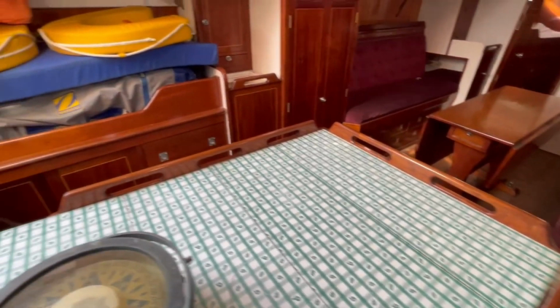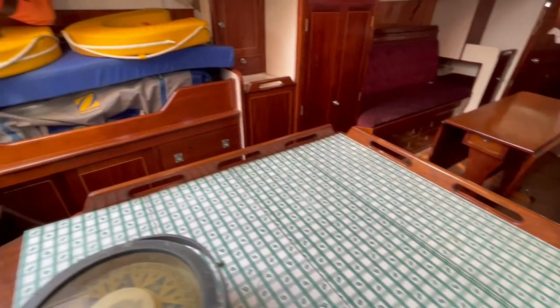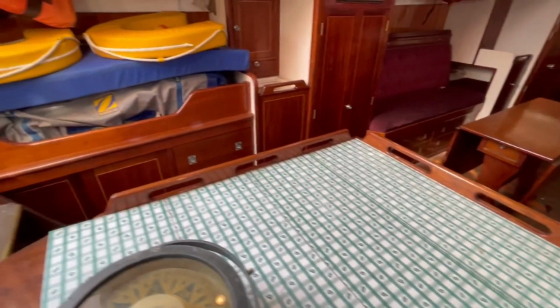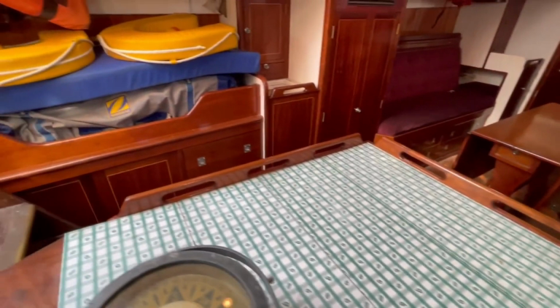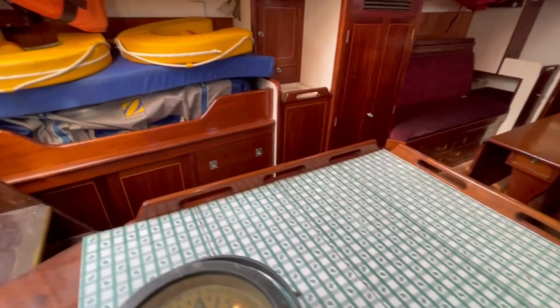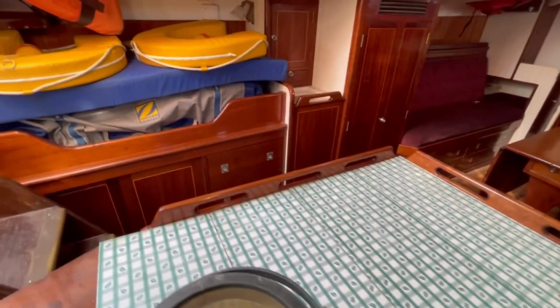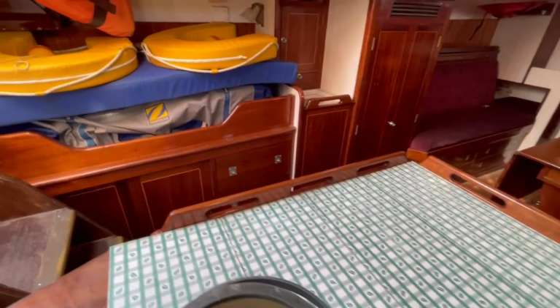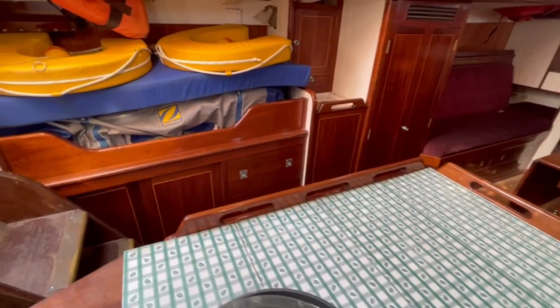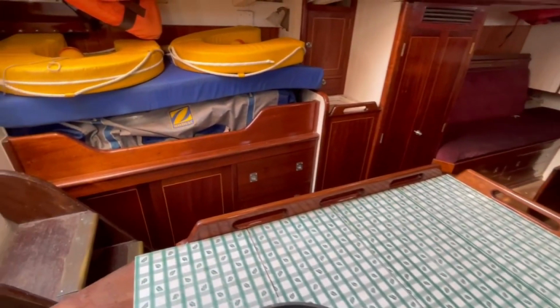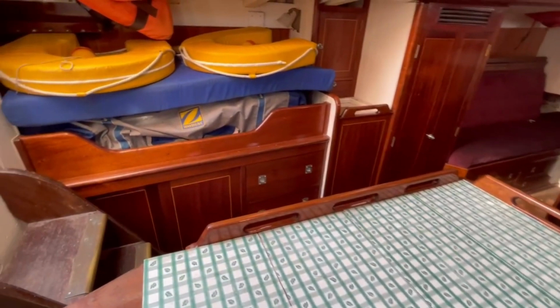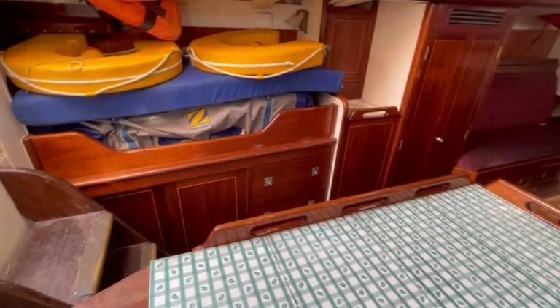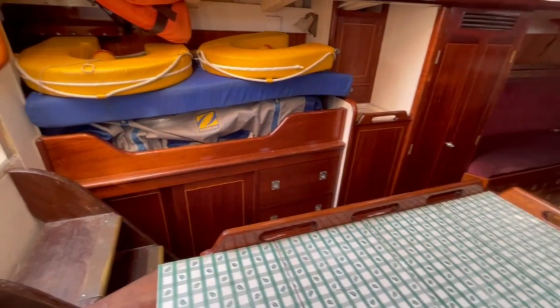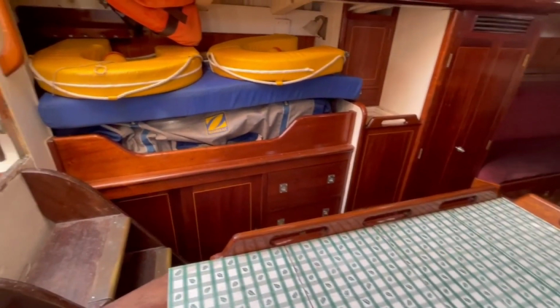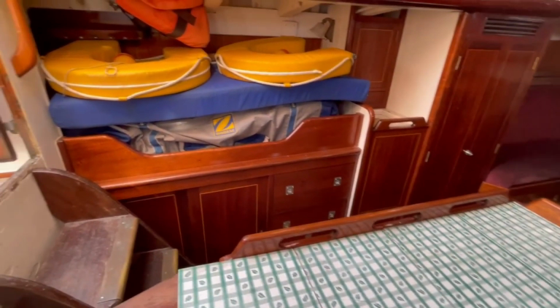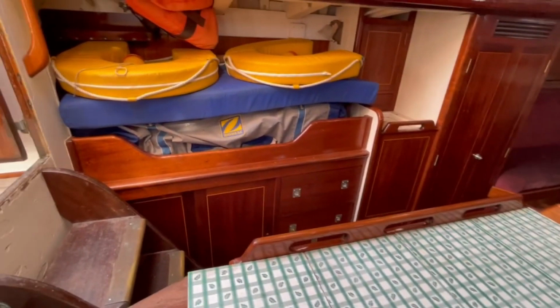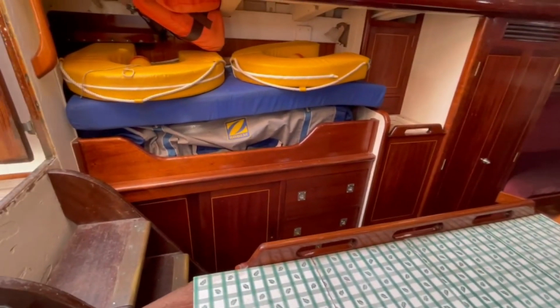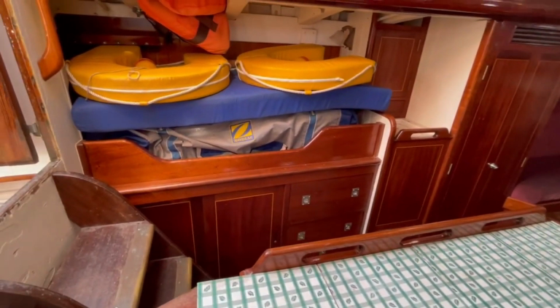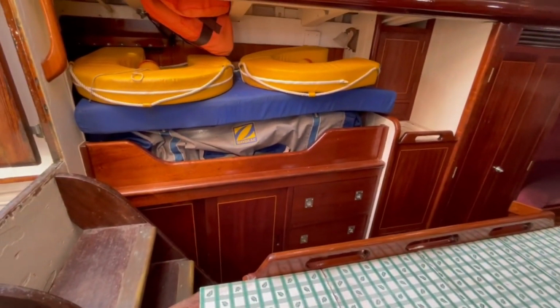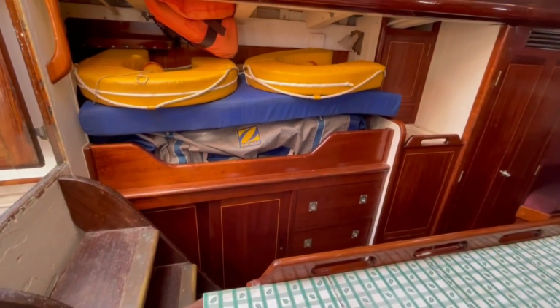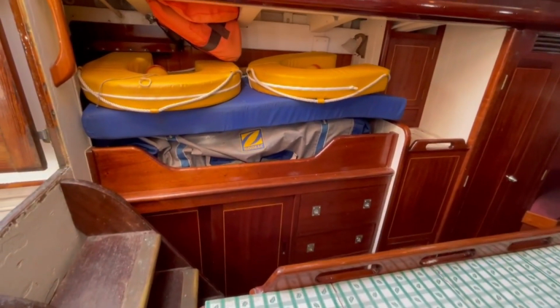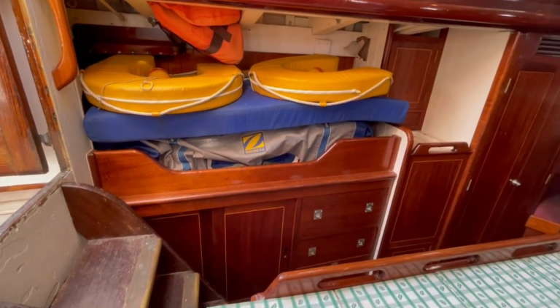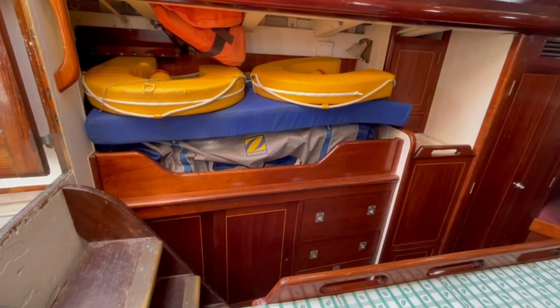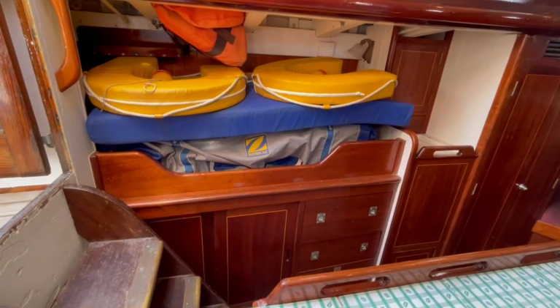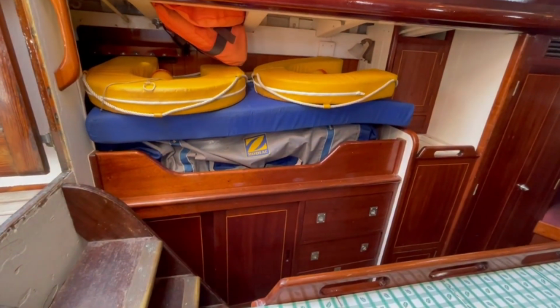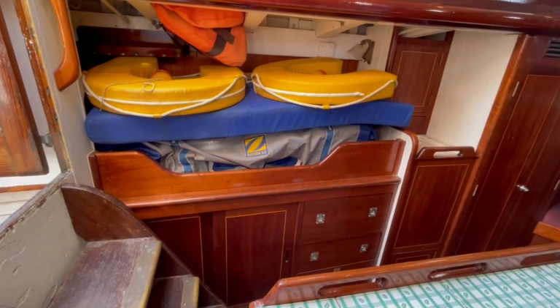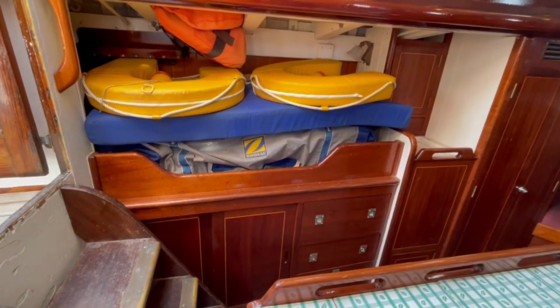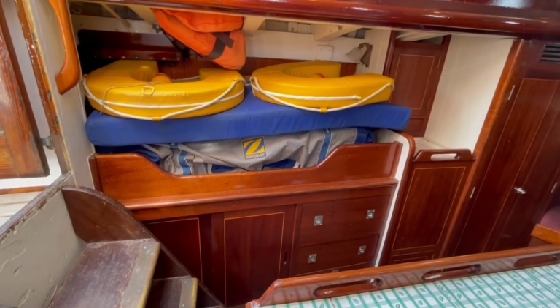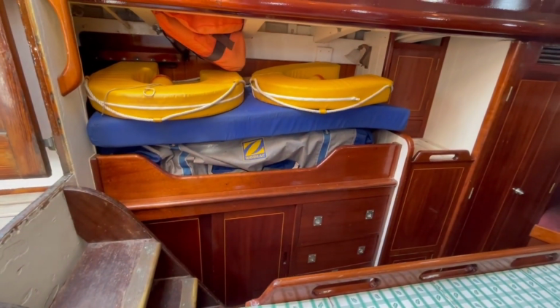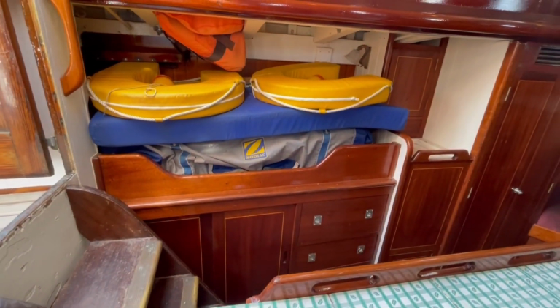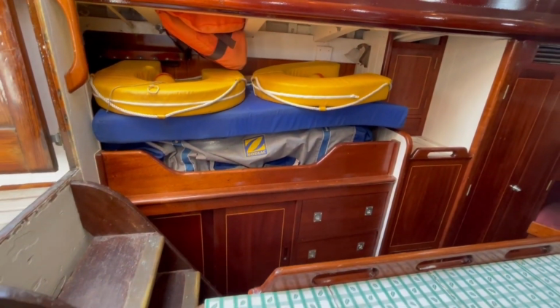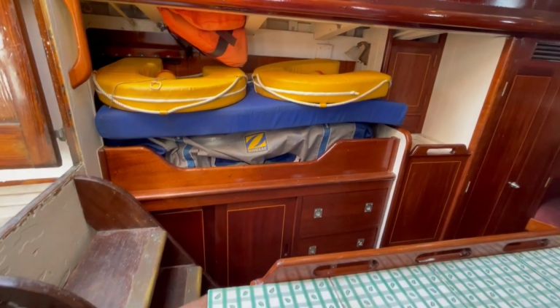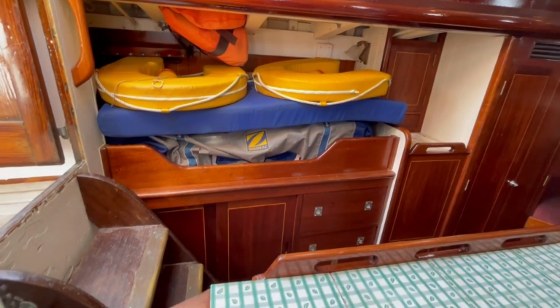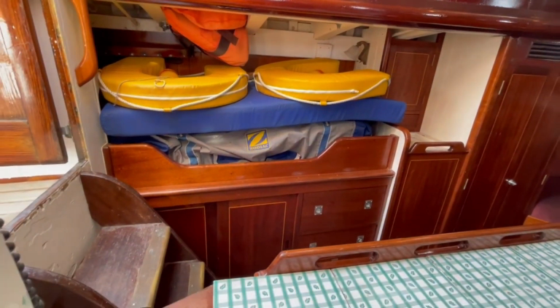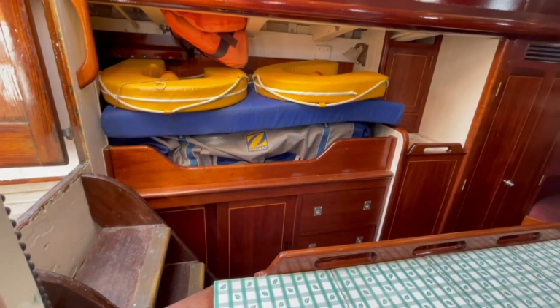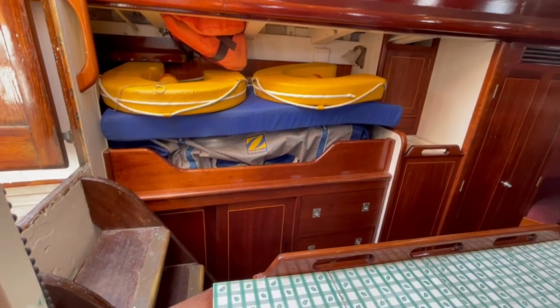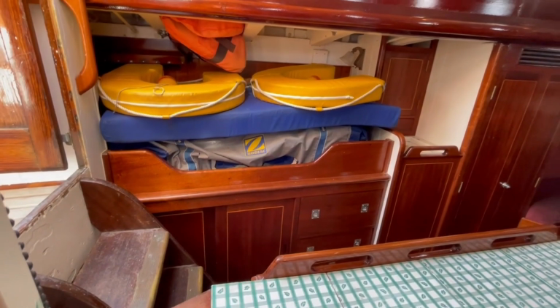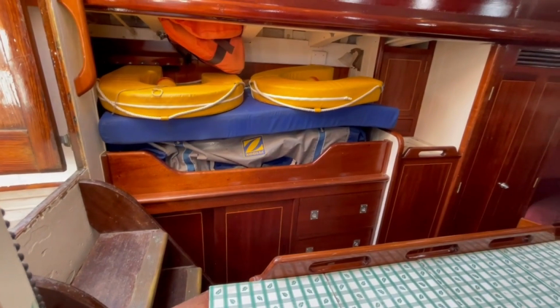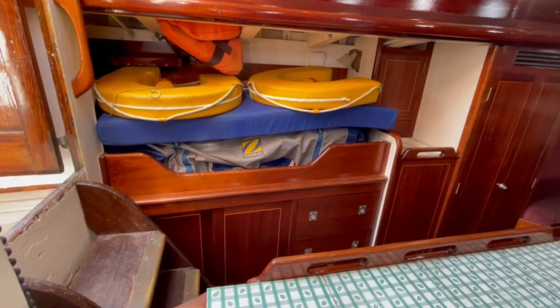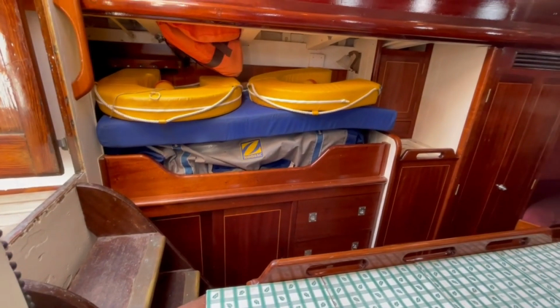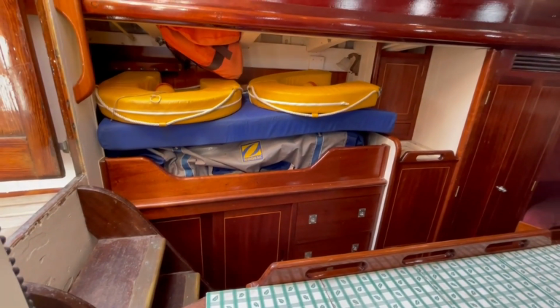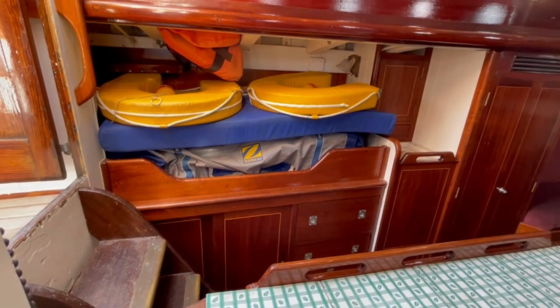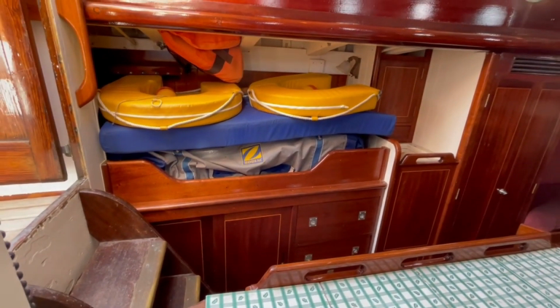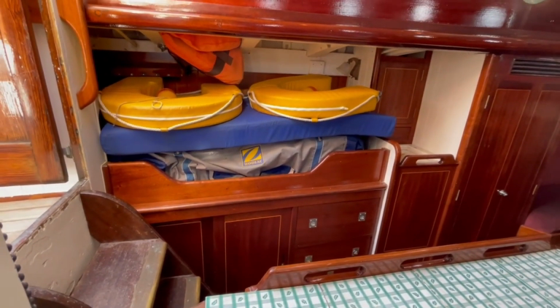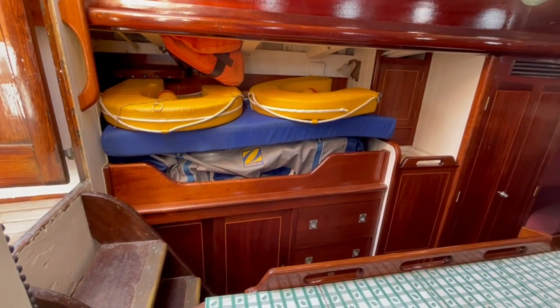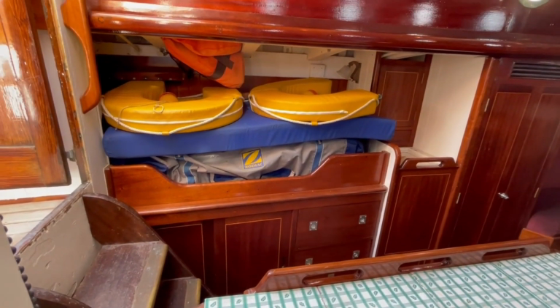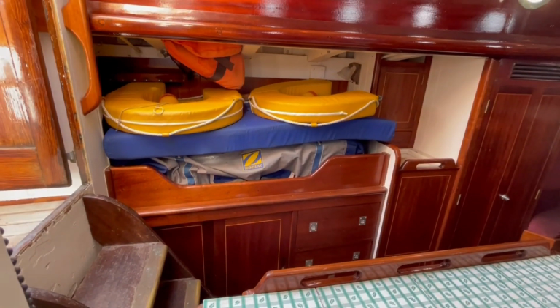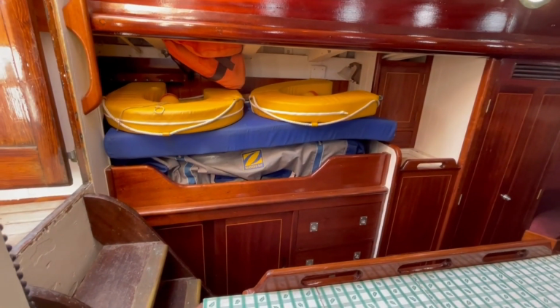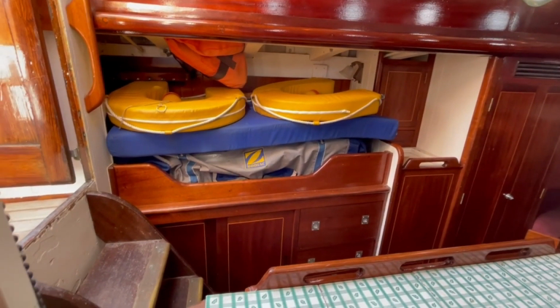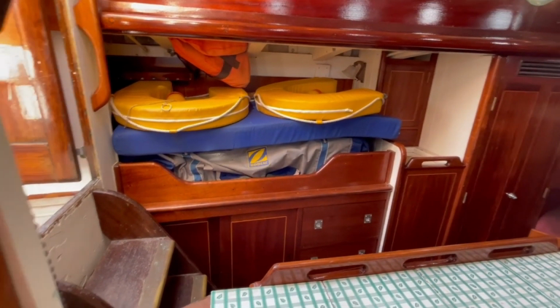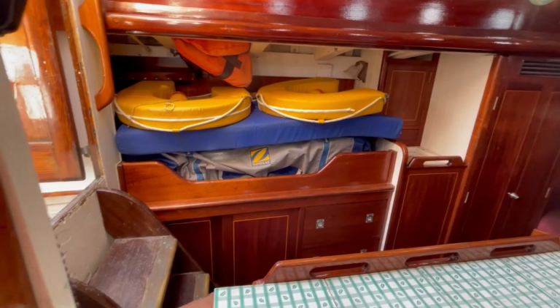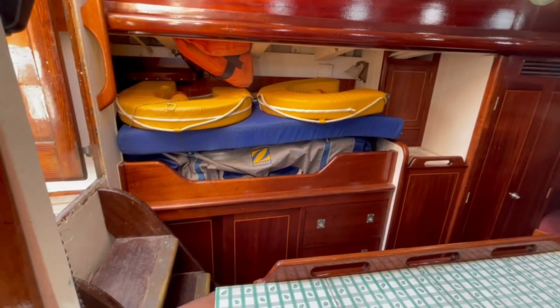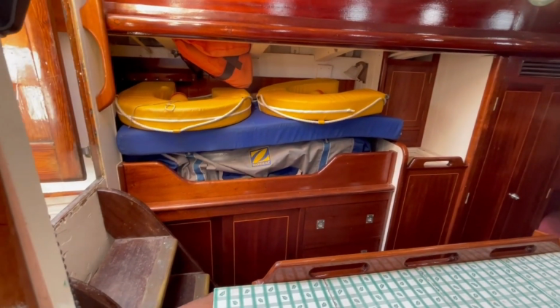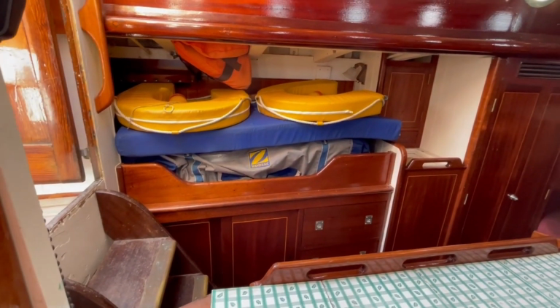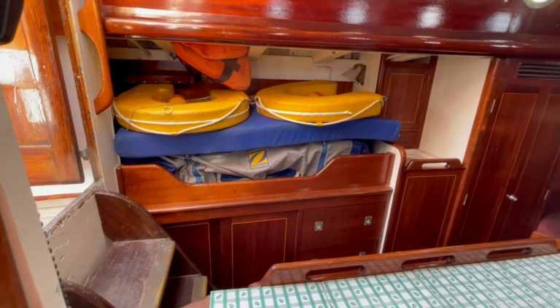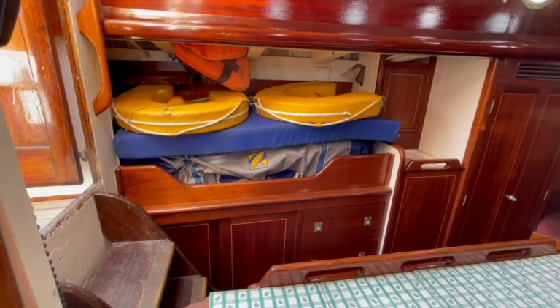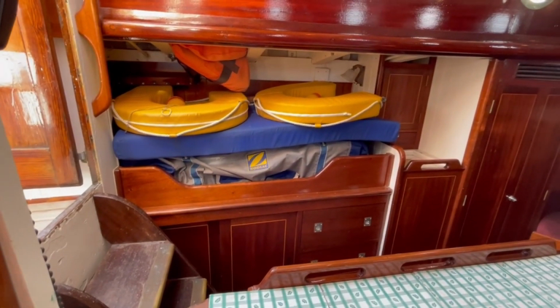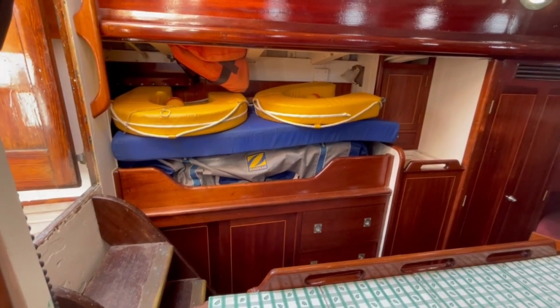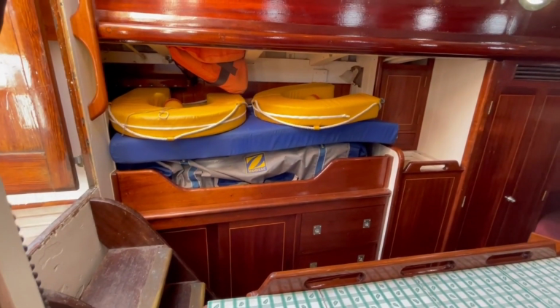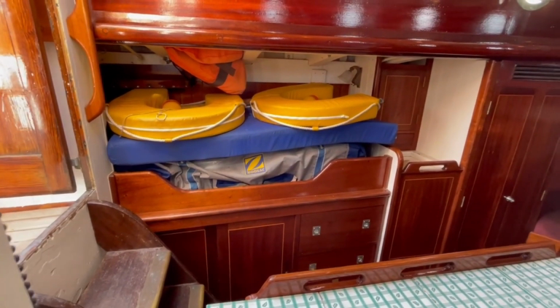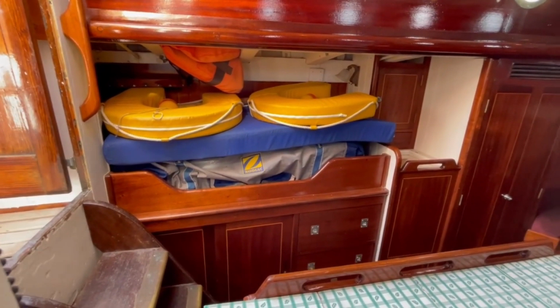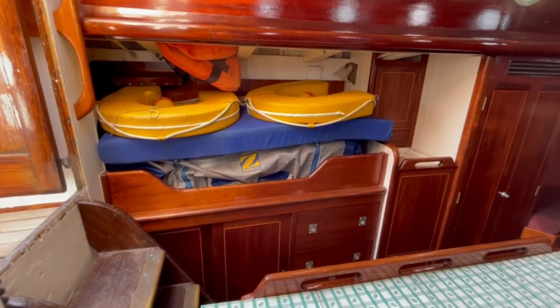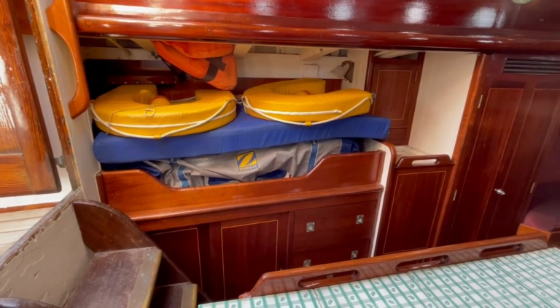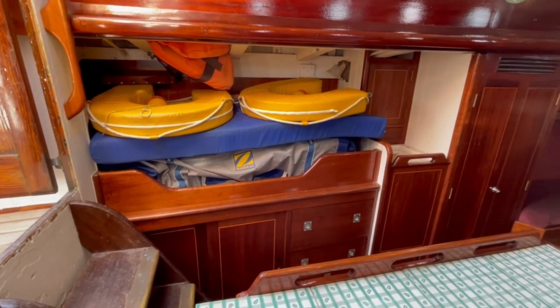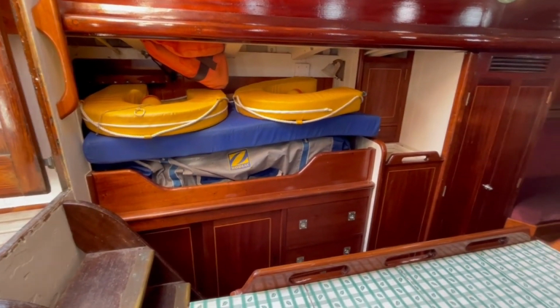Here on the port side is a quarter berth. It's obviously just used for storage — it's got the zodiac and all sorts in at the moment — but it's a nice, good sea berth in there.